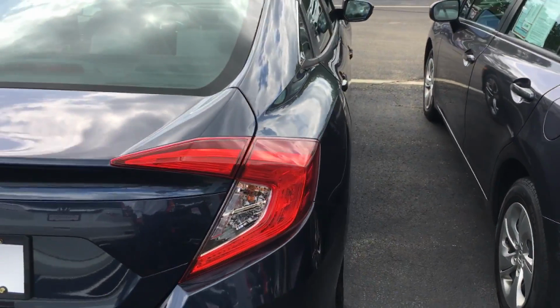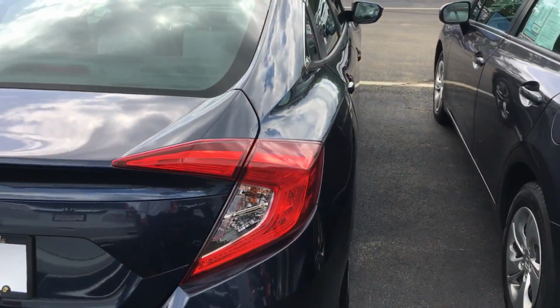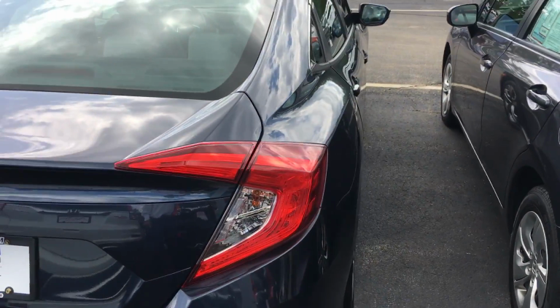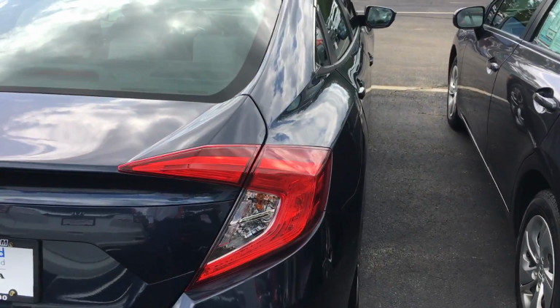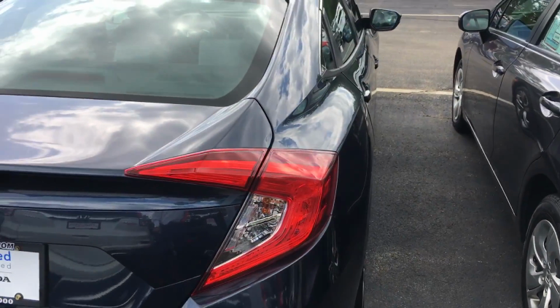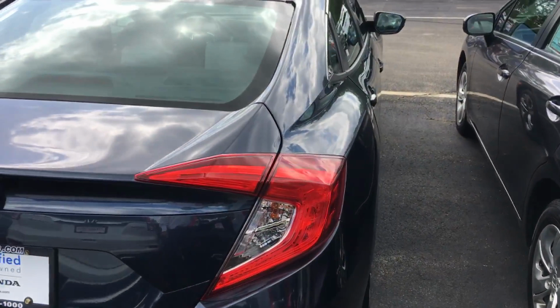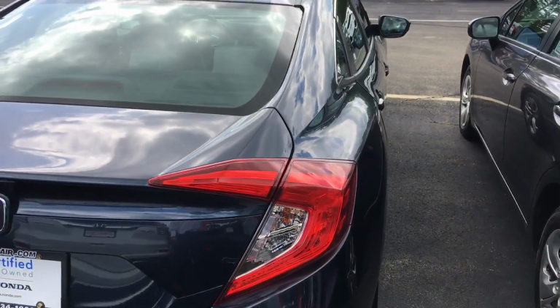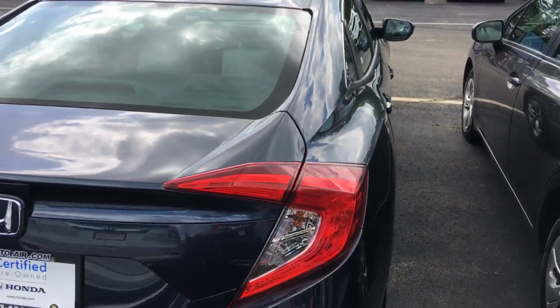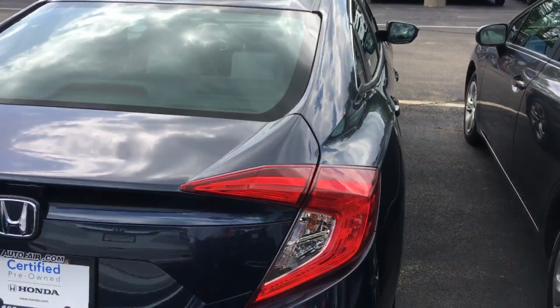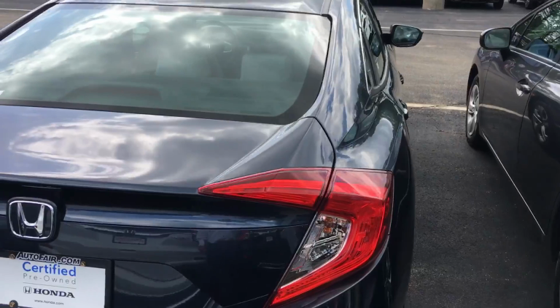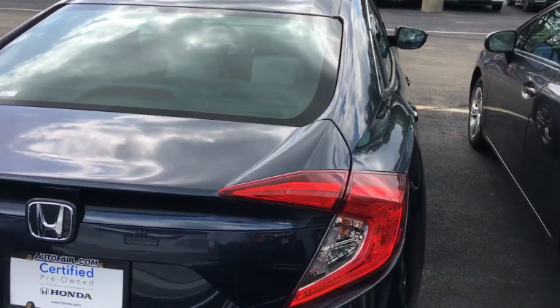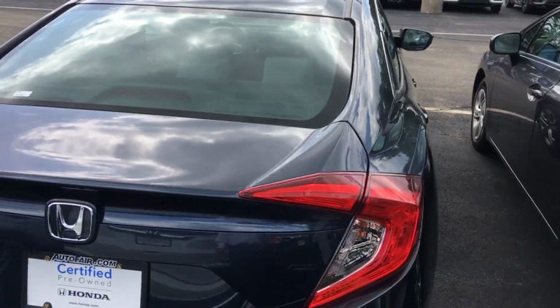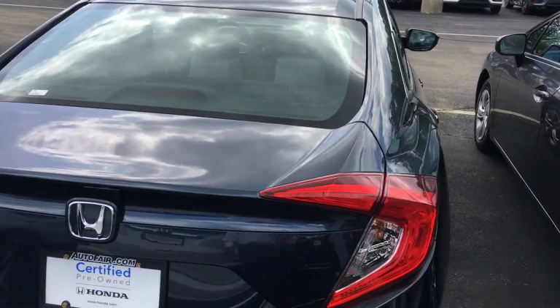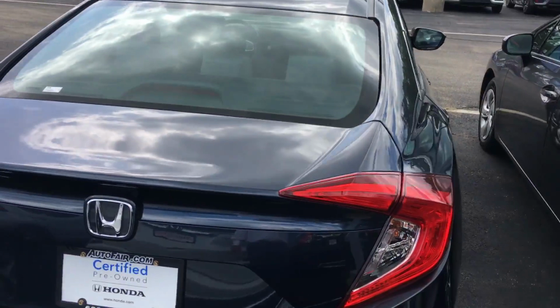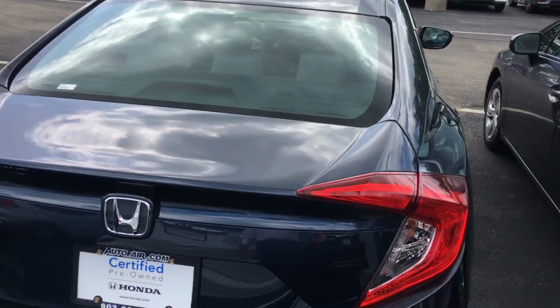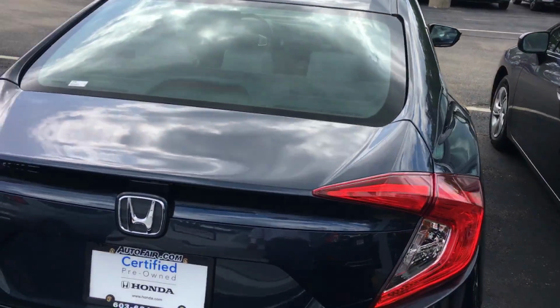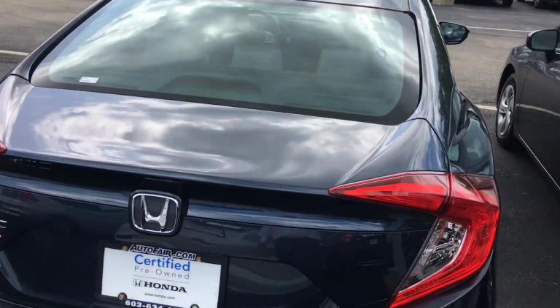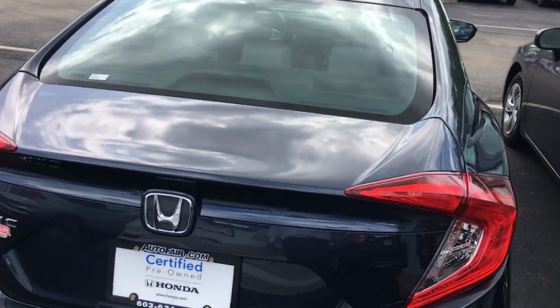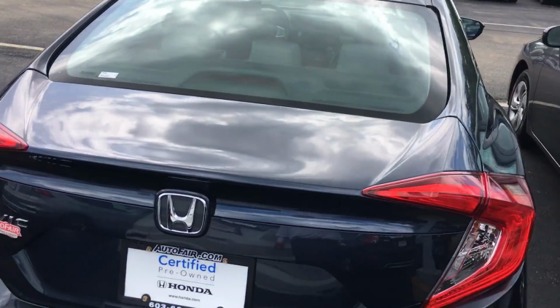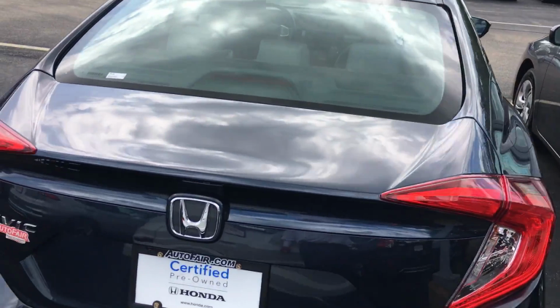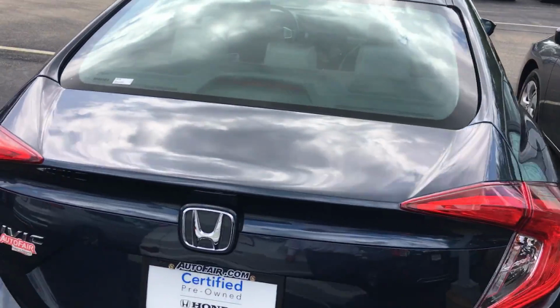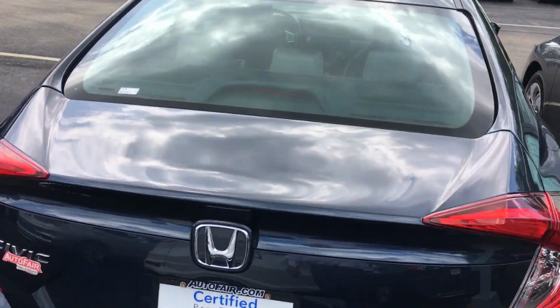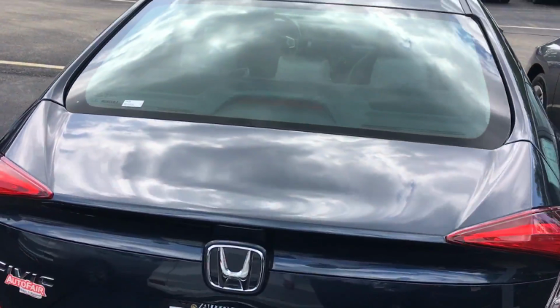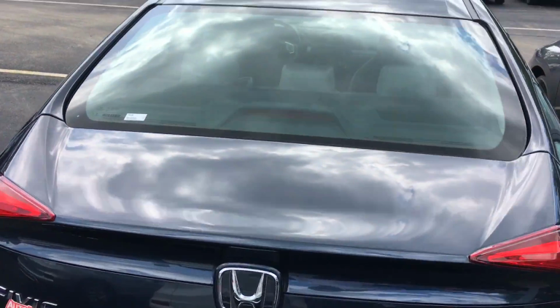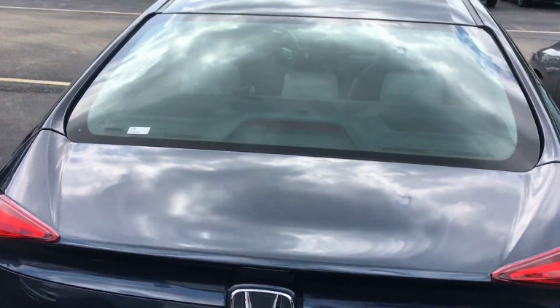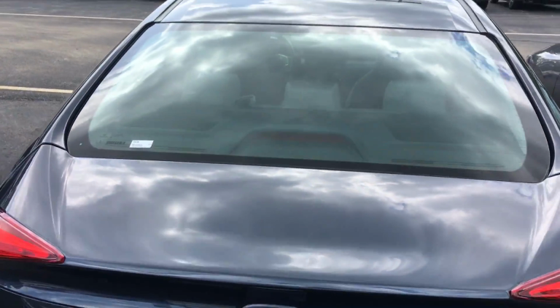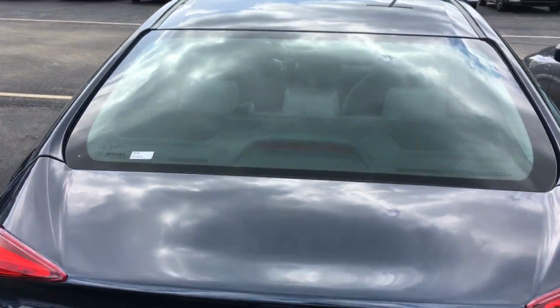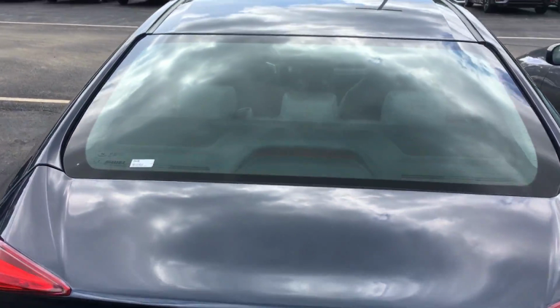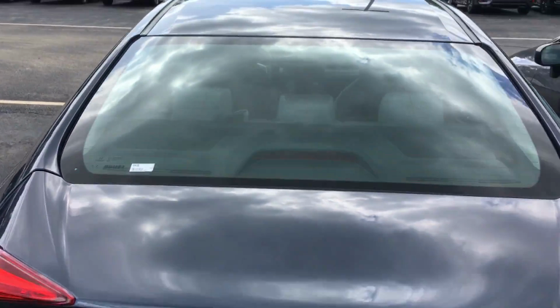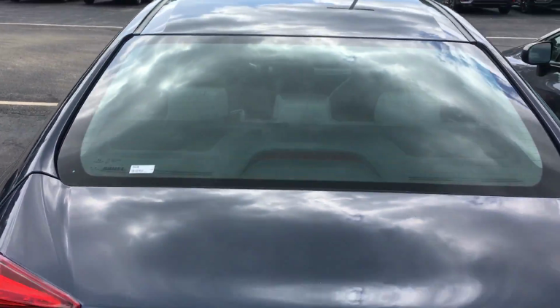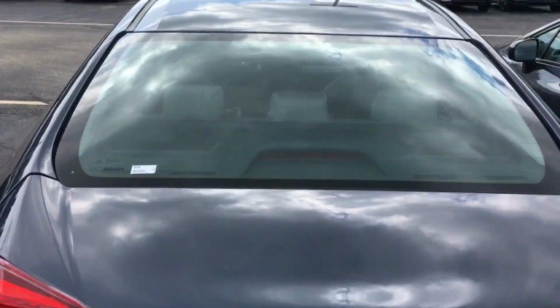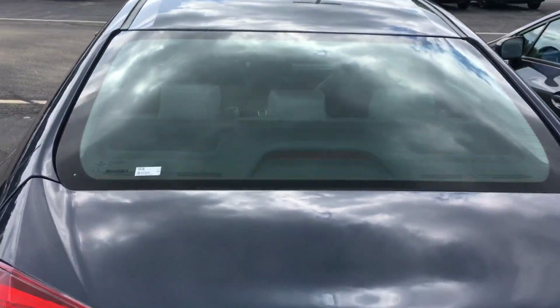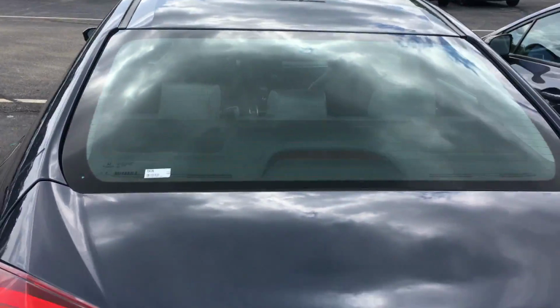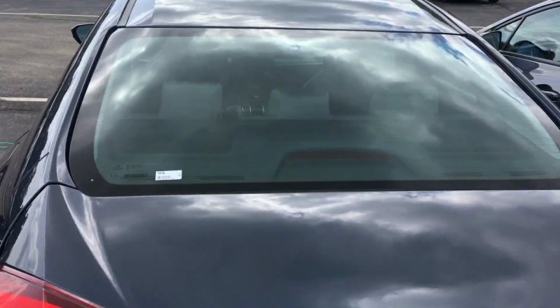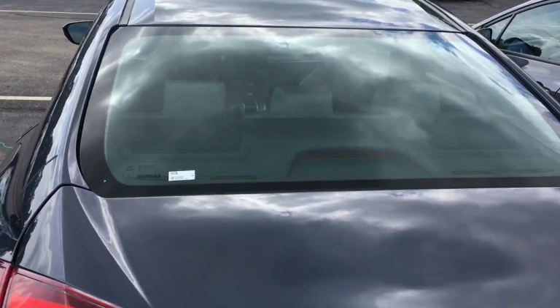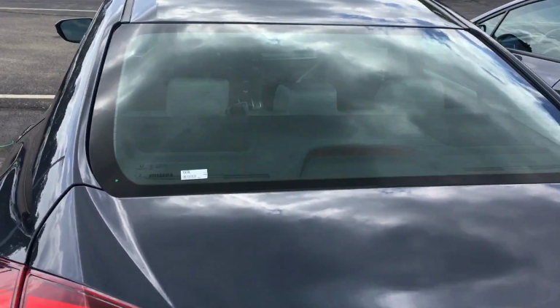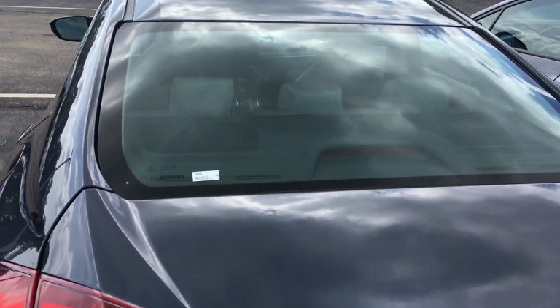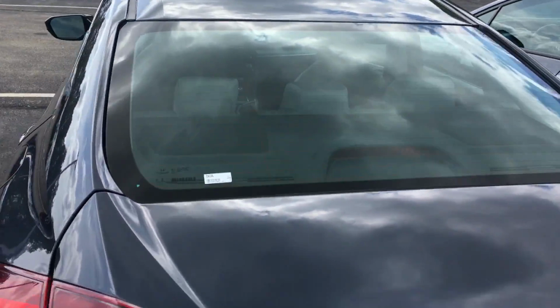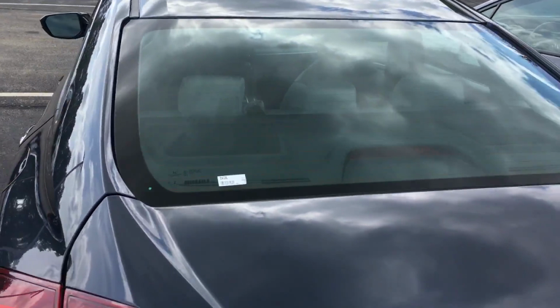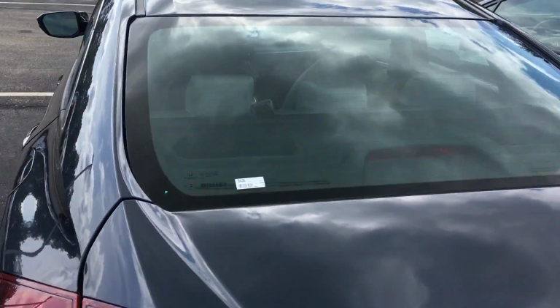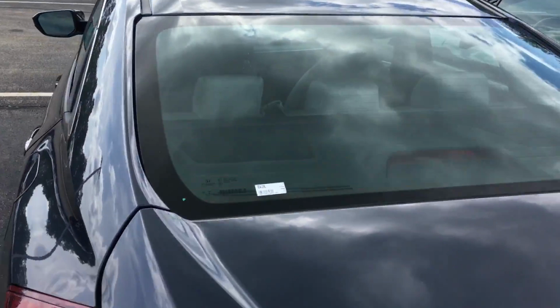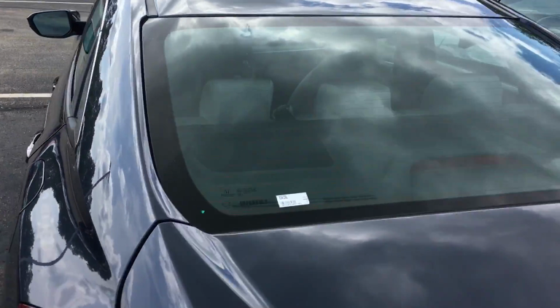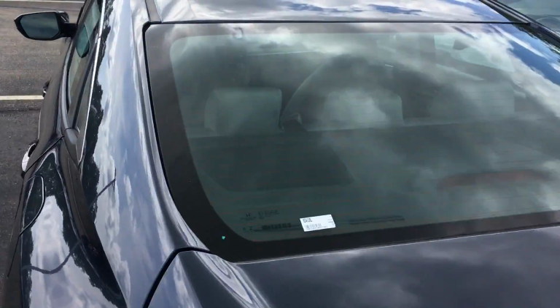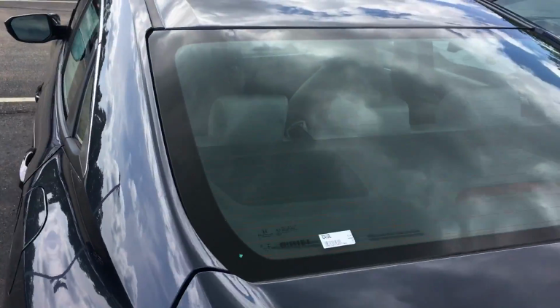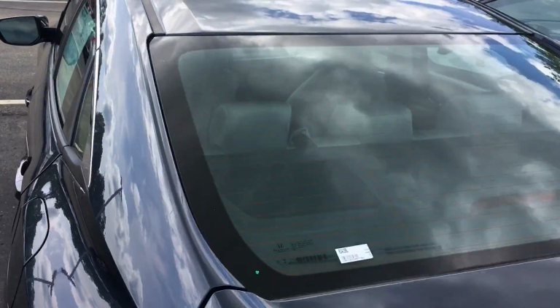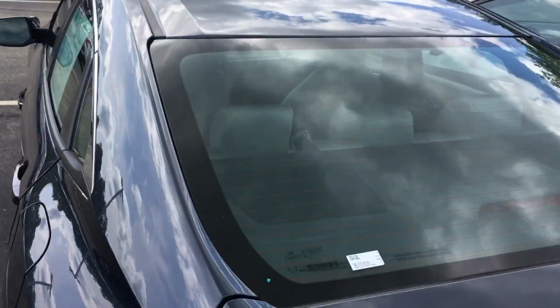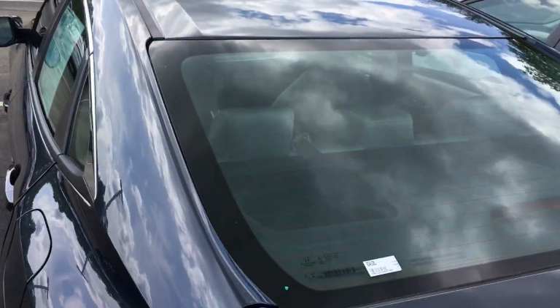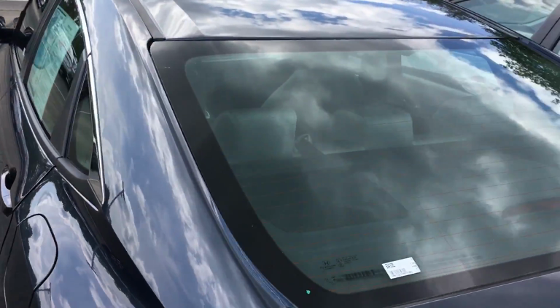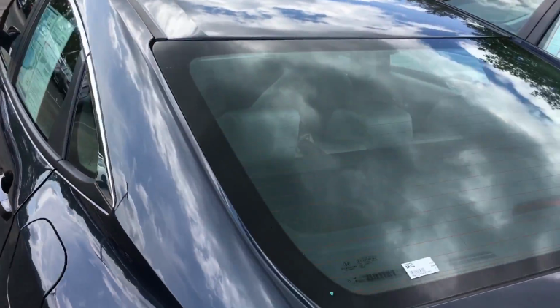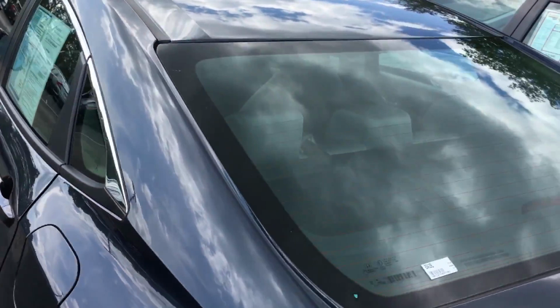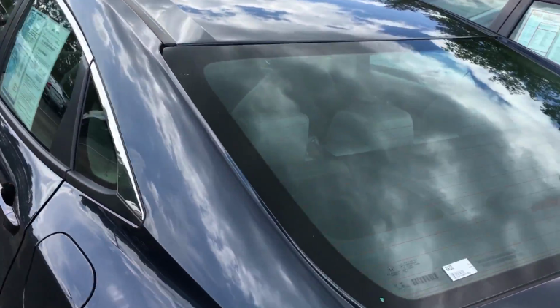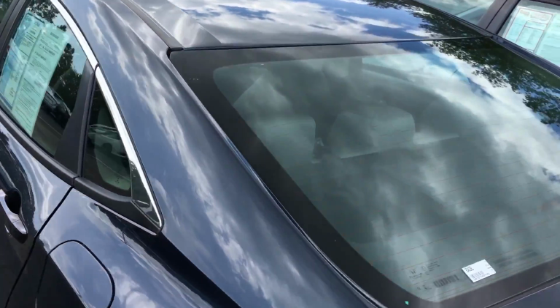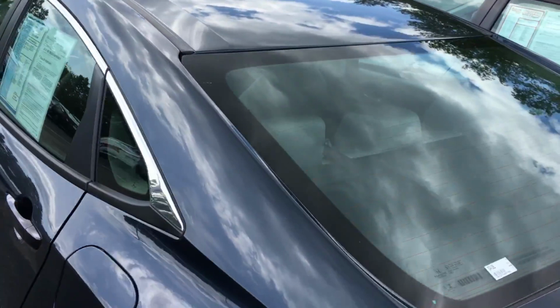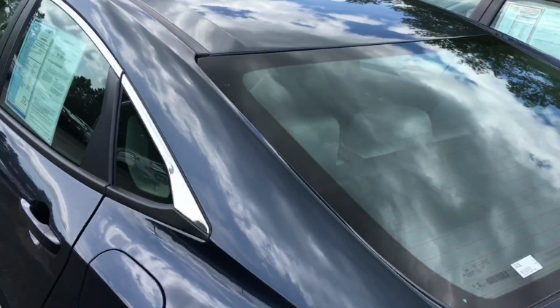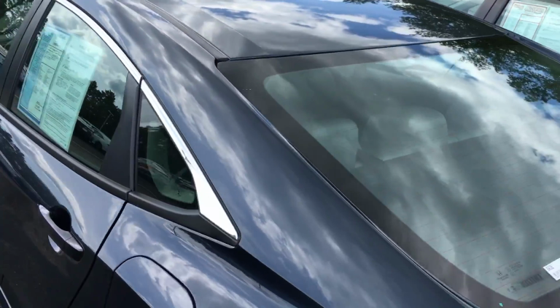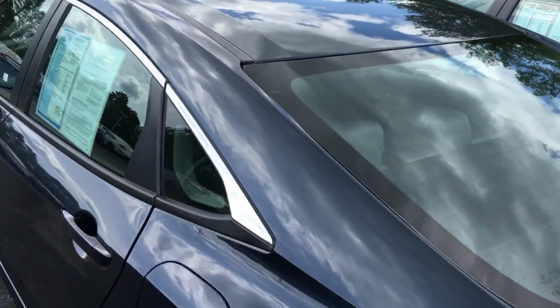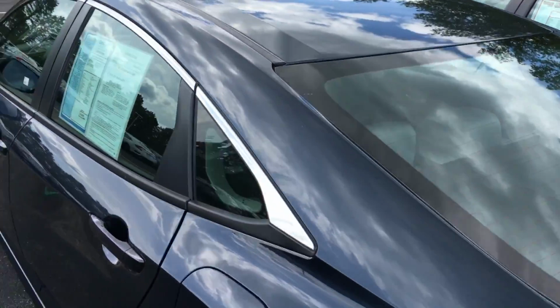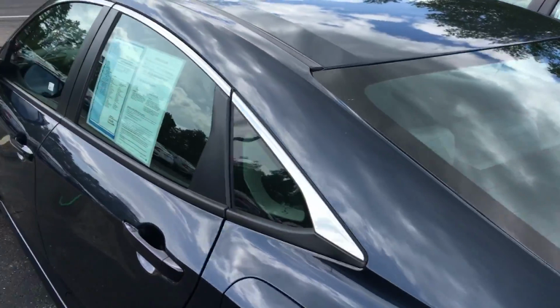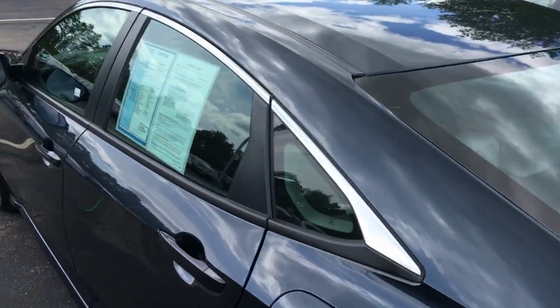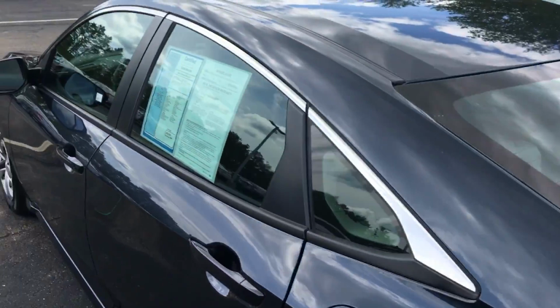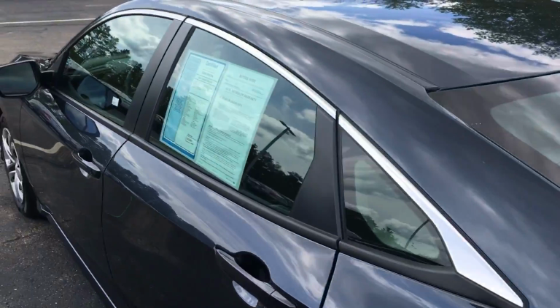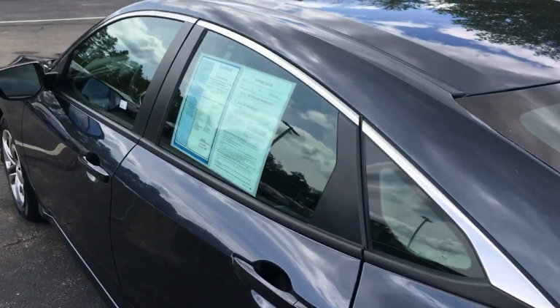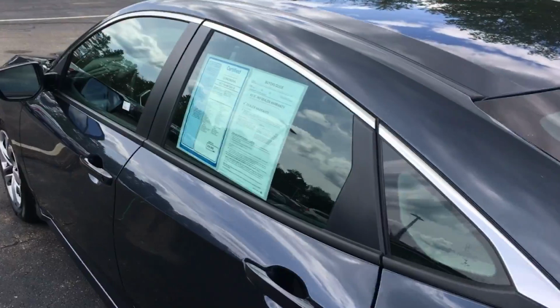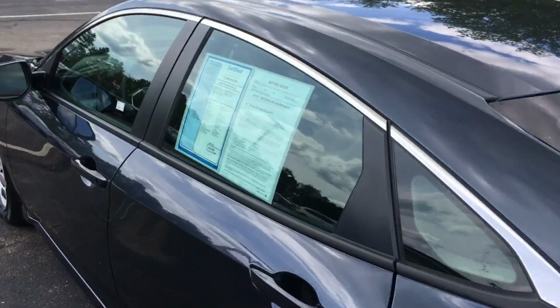Again, this is Sami at Autofair Honda. I look forward to serving you — please ask for my name on arrival. Thank you.